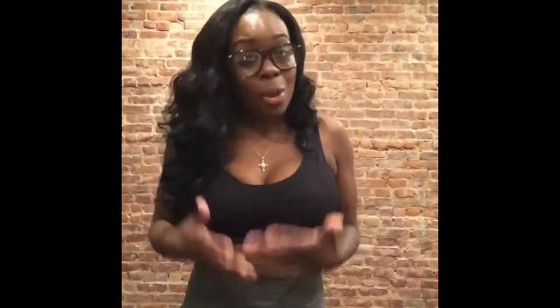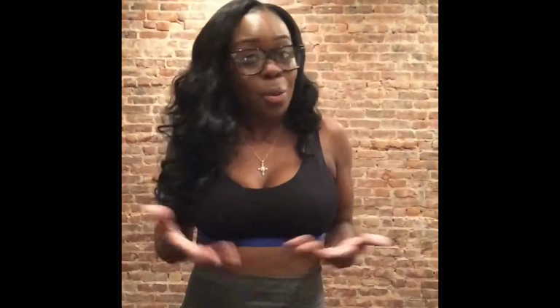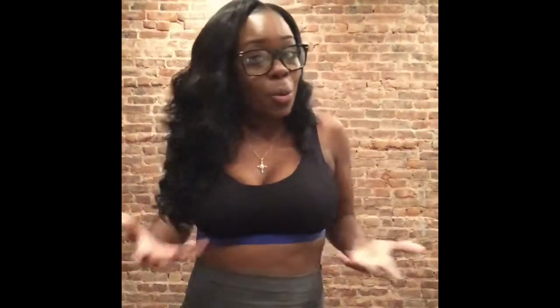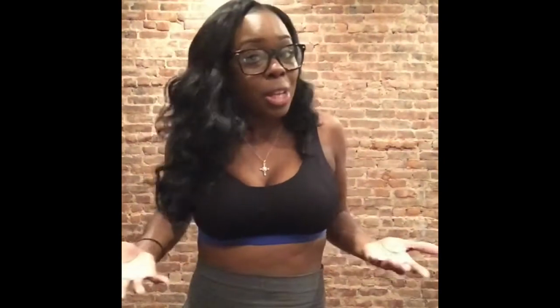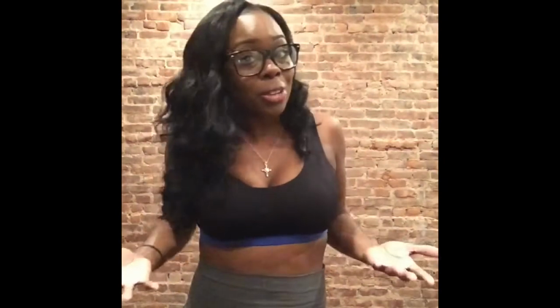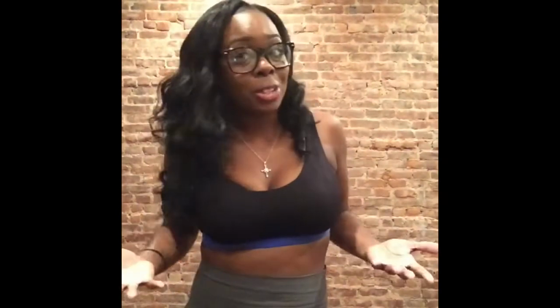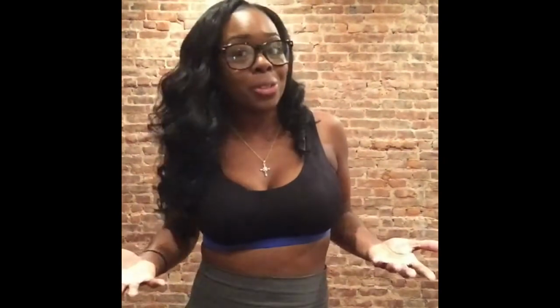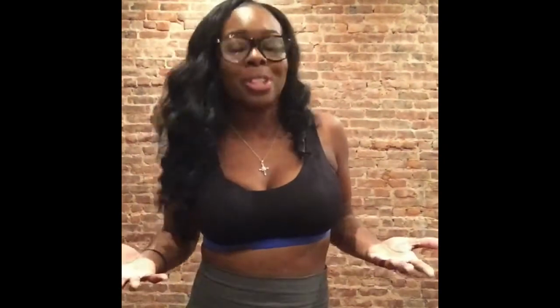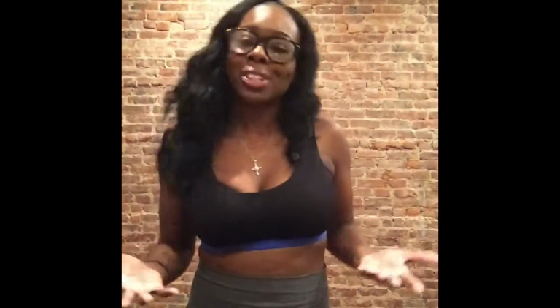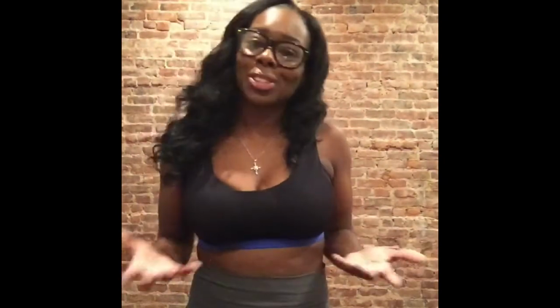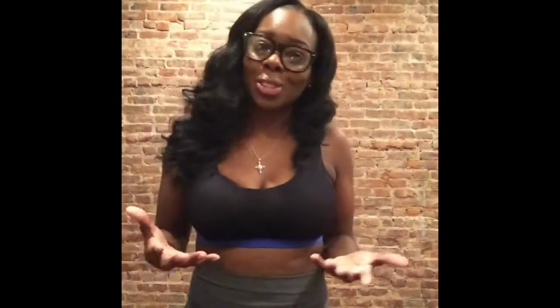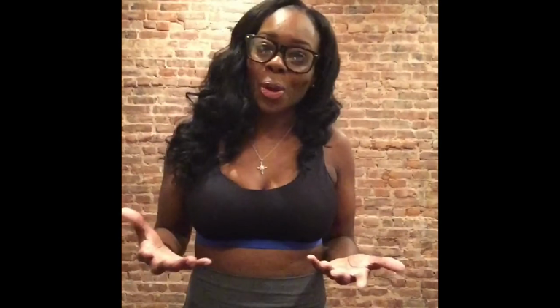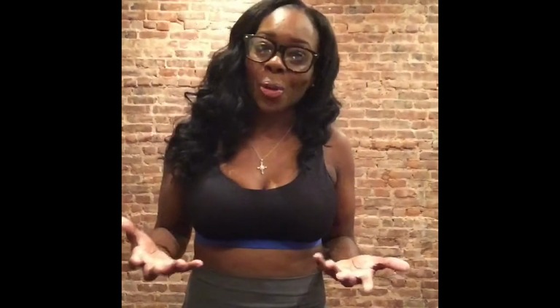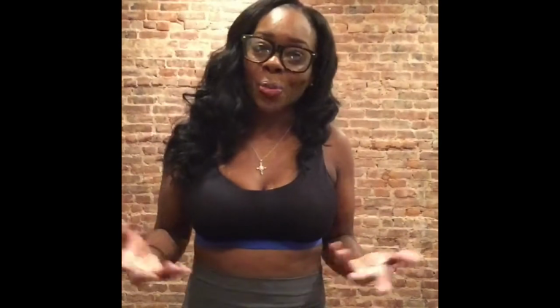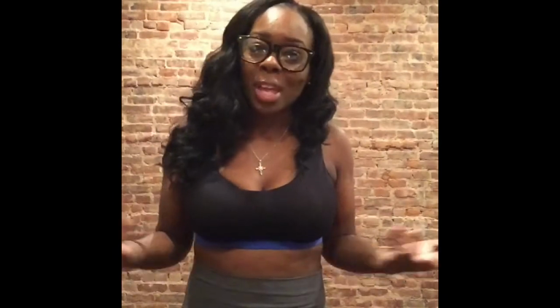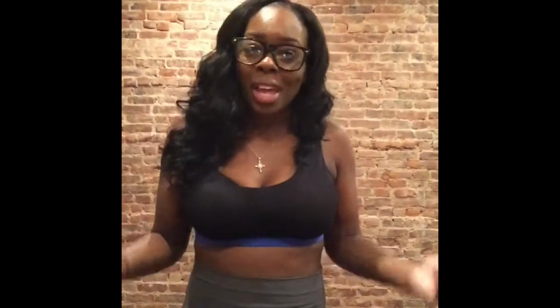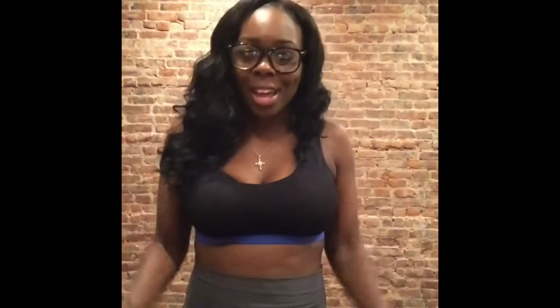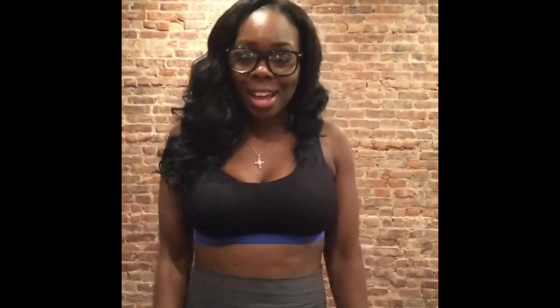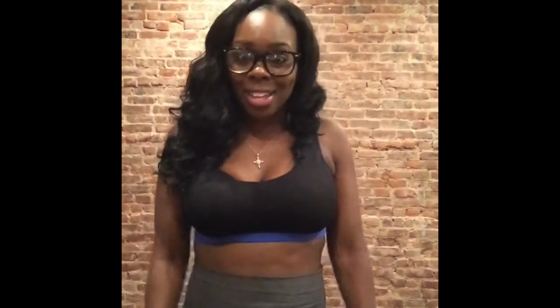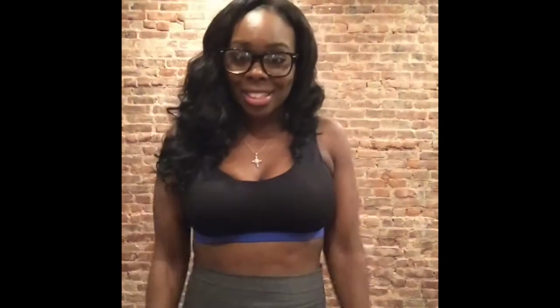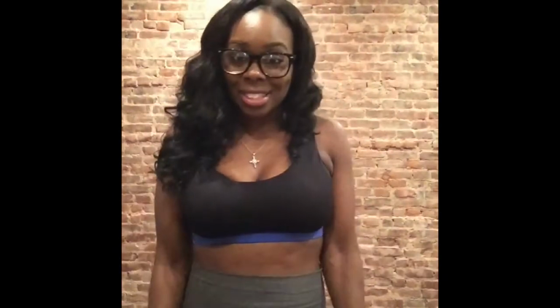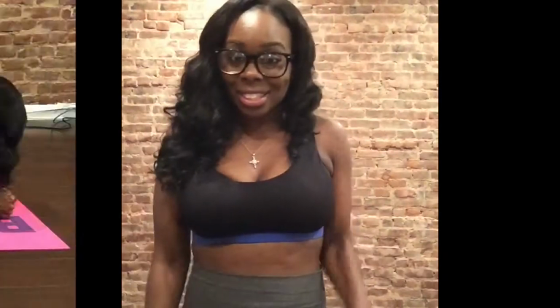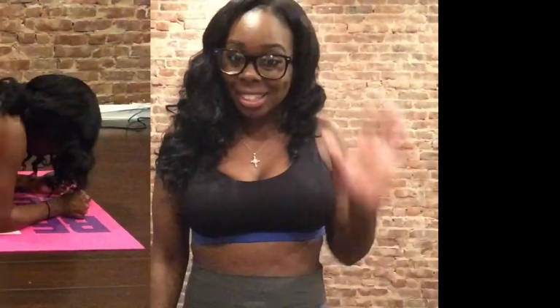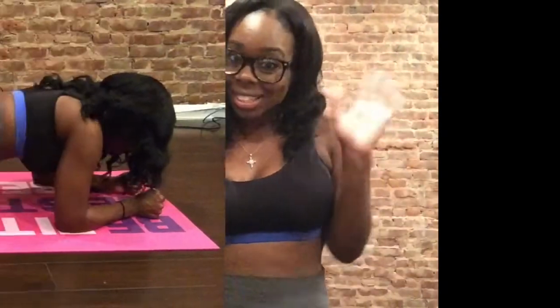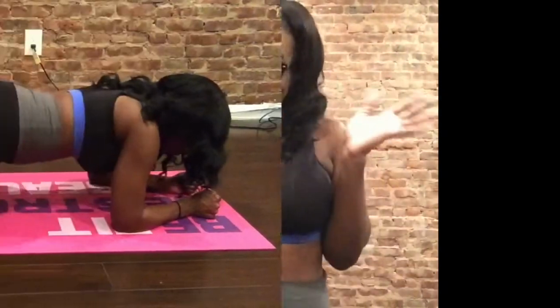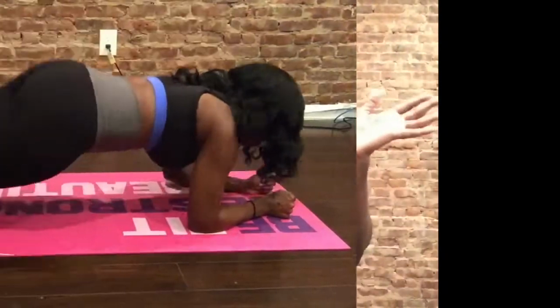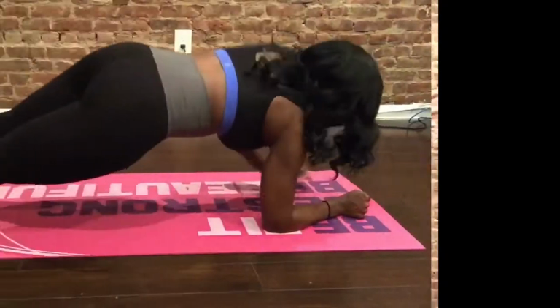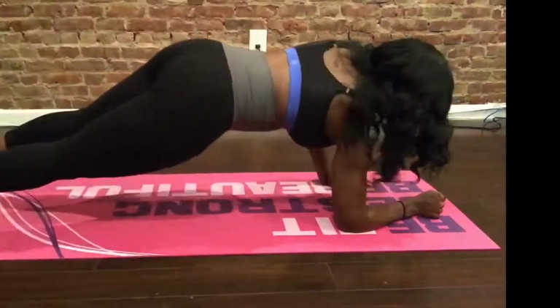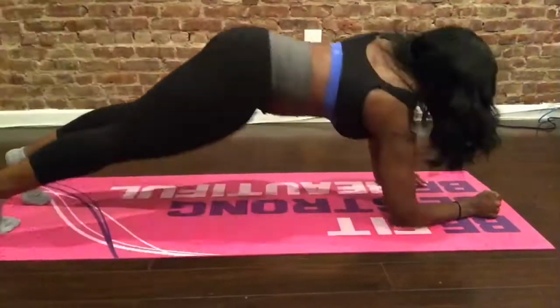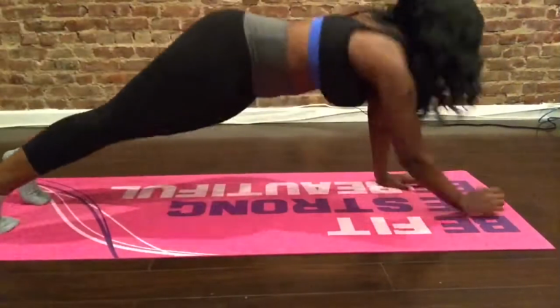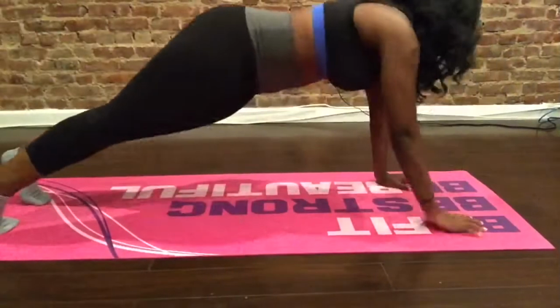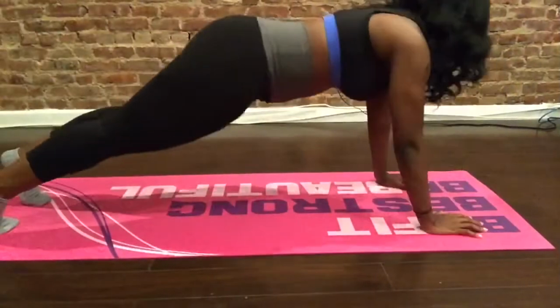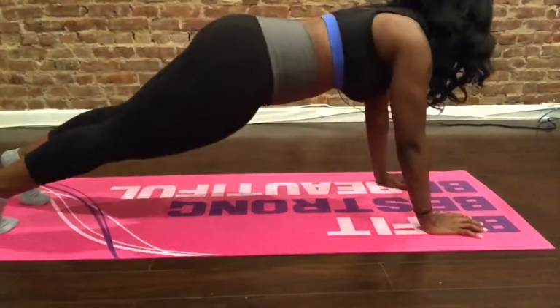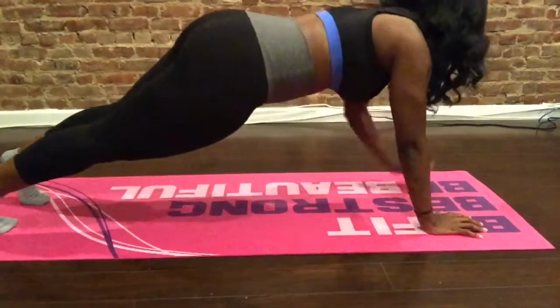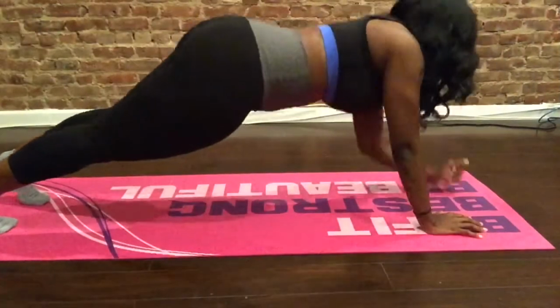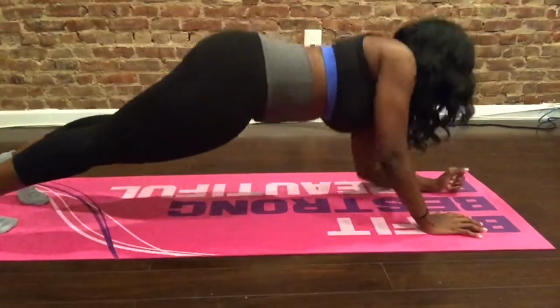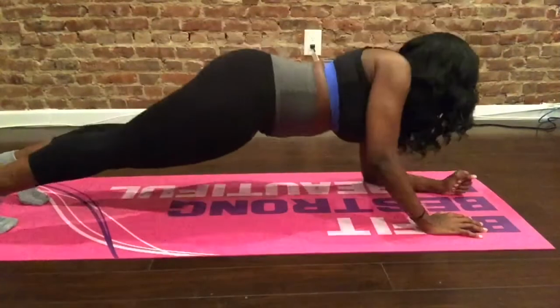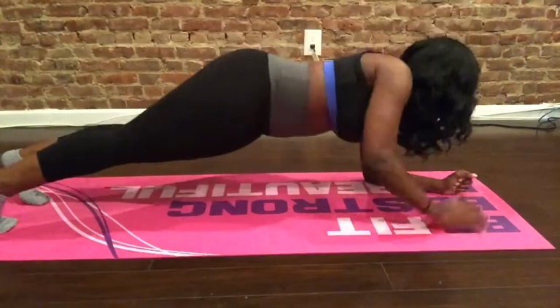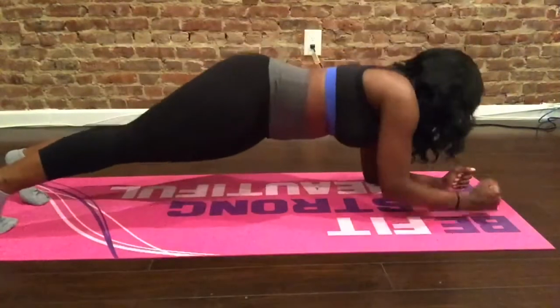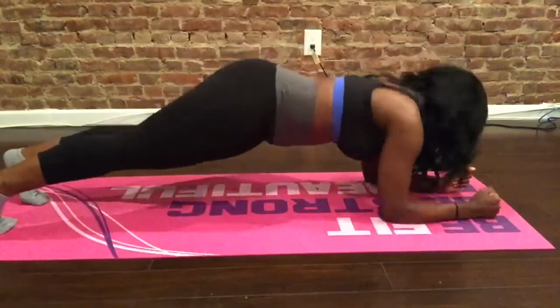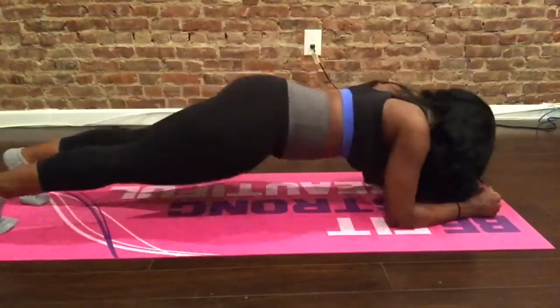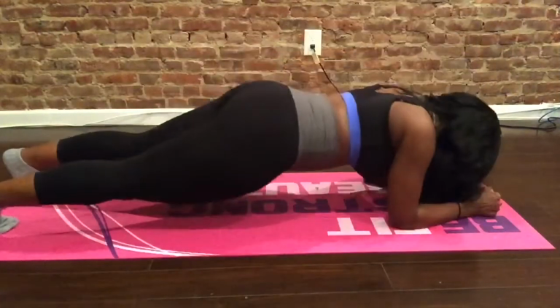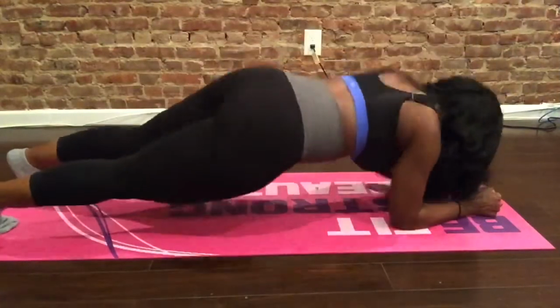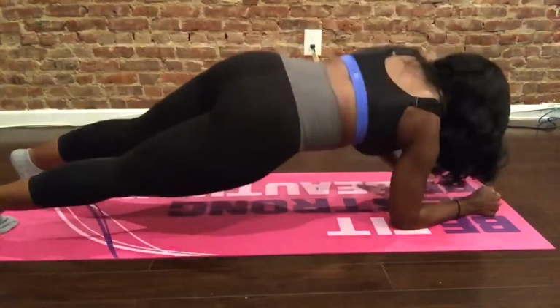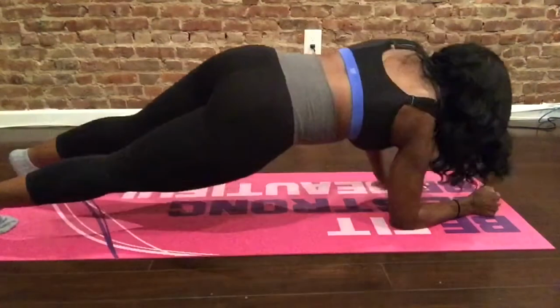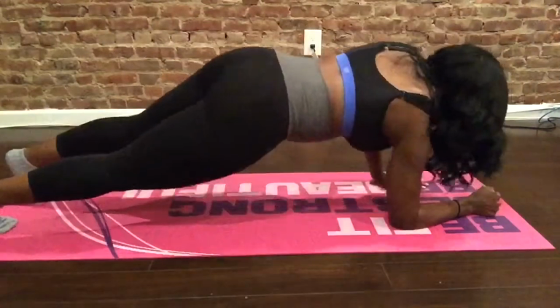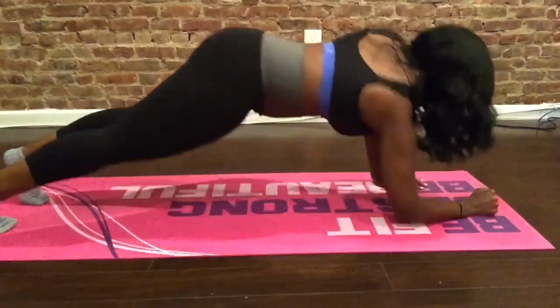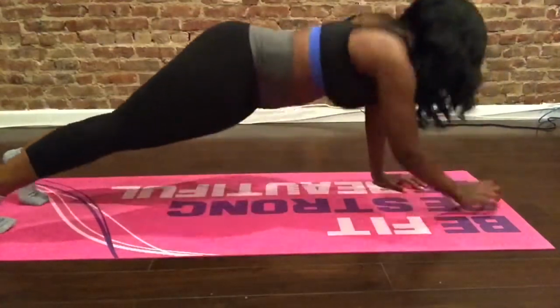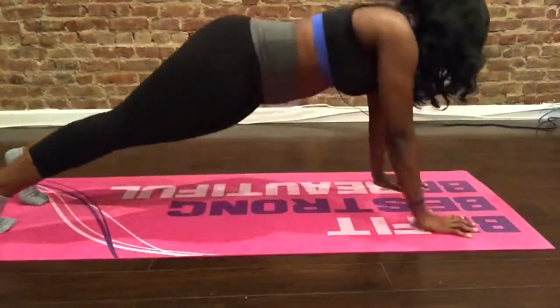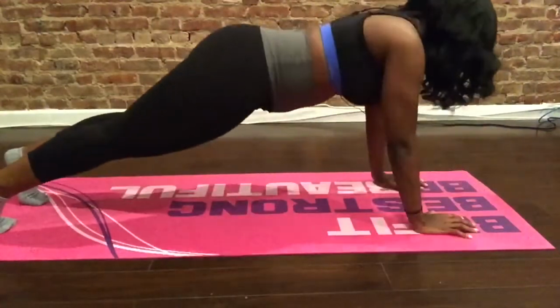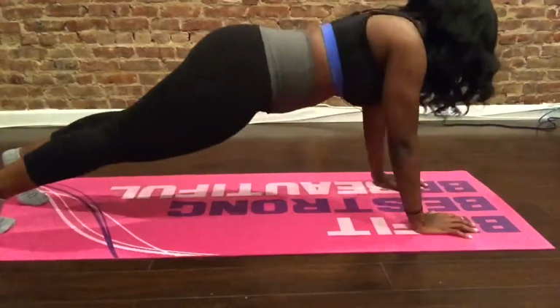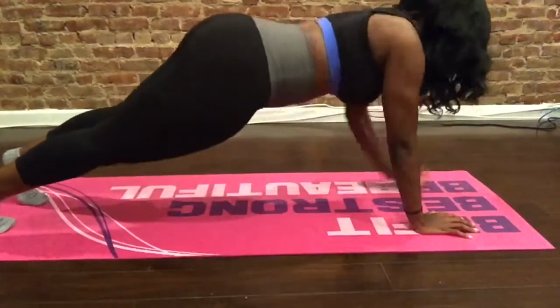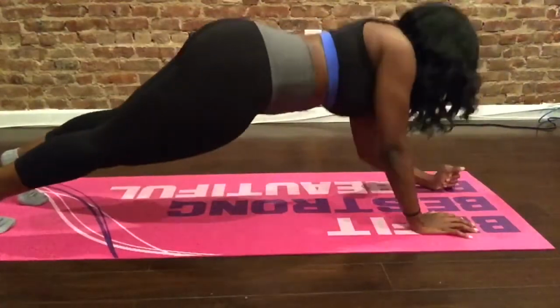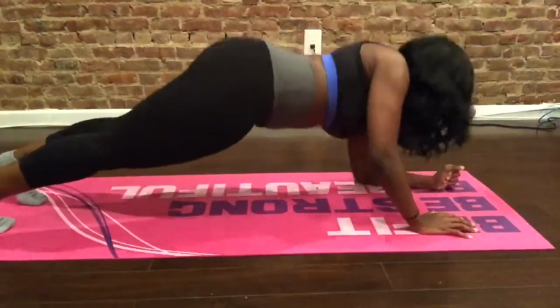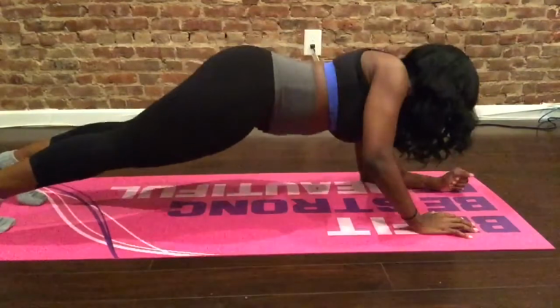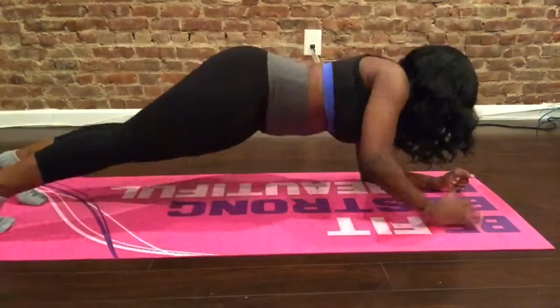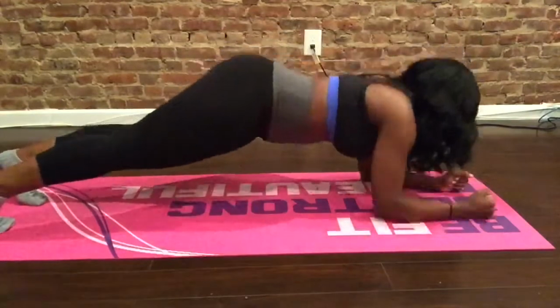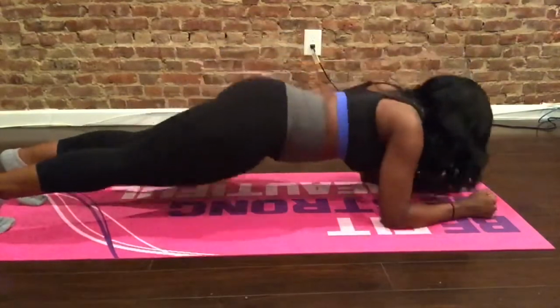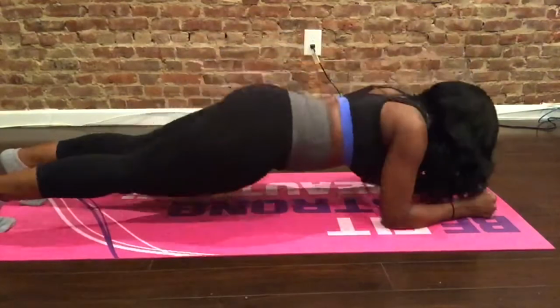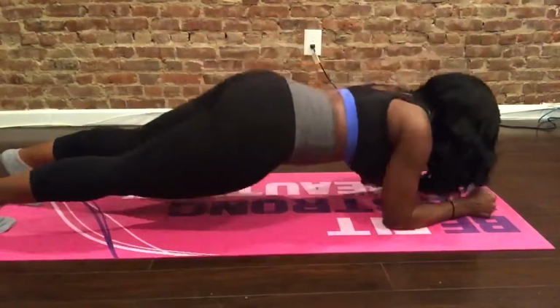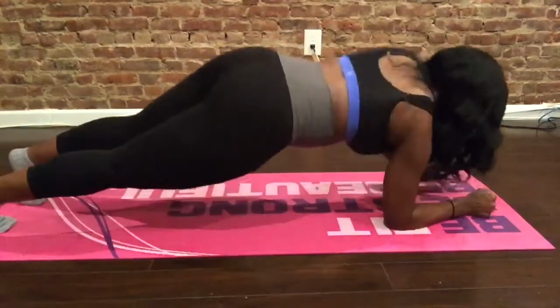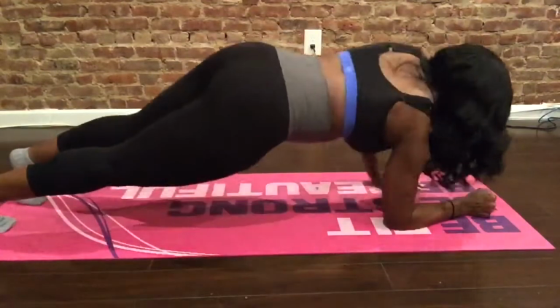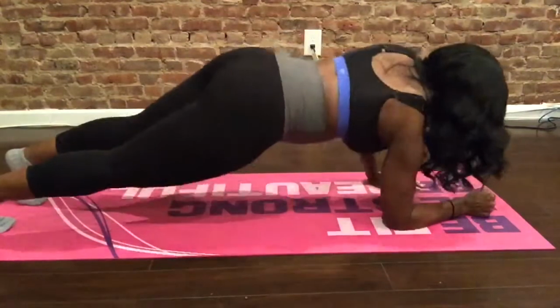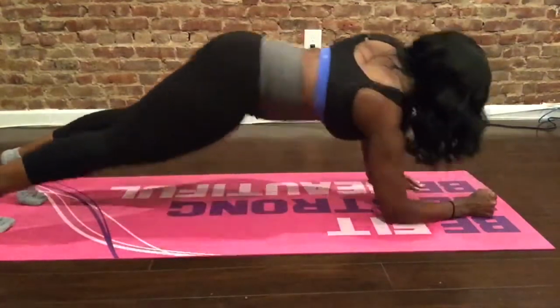It won't kill you. So enjoy. Here I'm starting off with plank push-ups. I usually do two sets of eight.